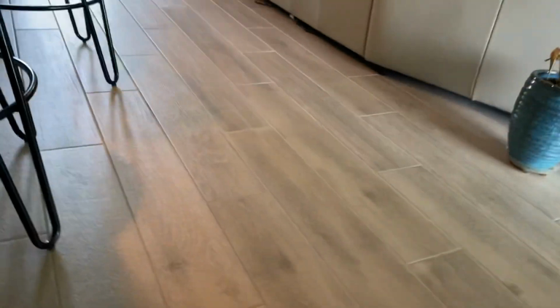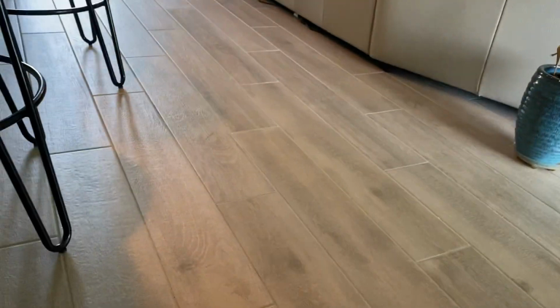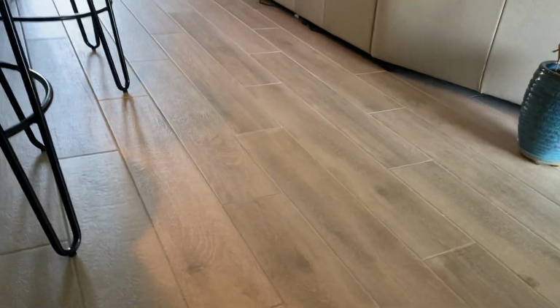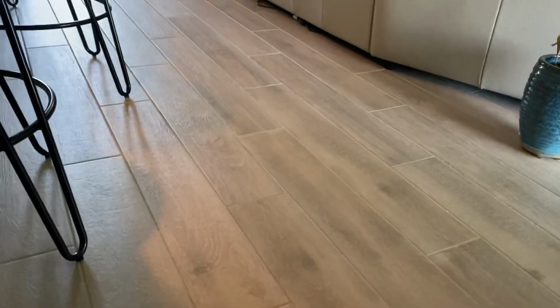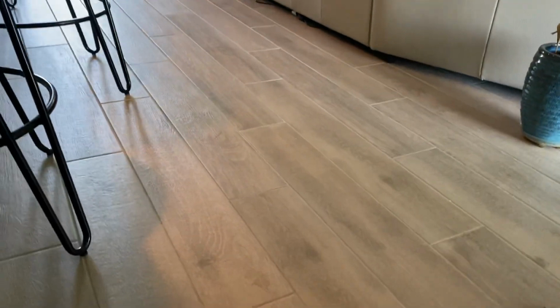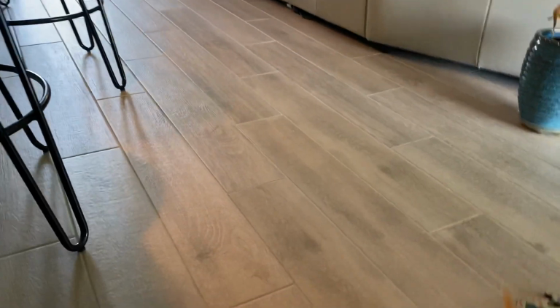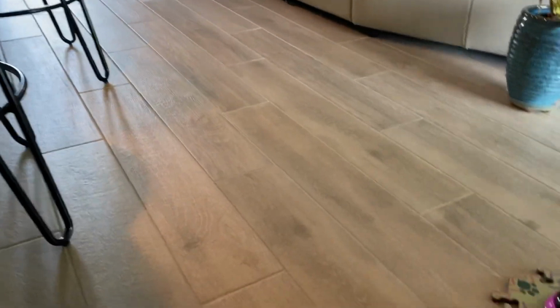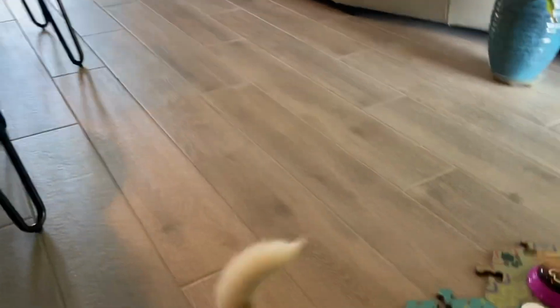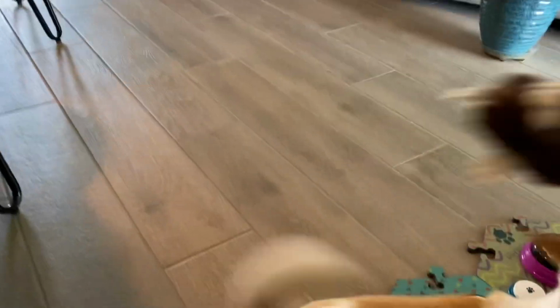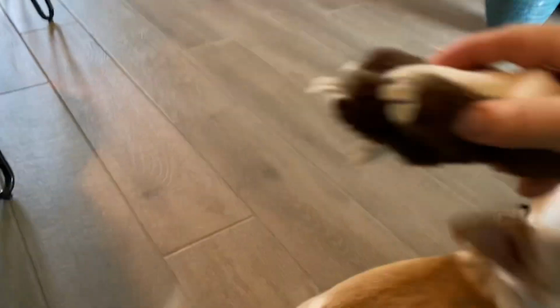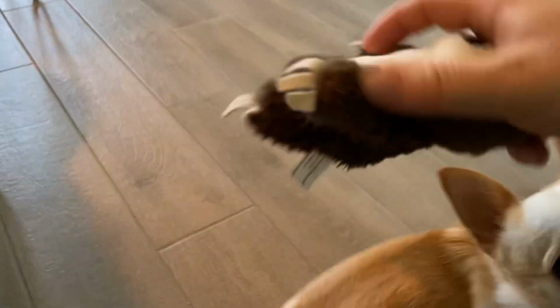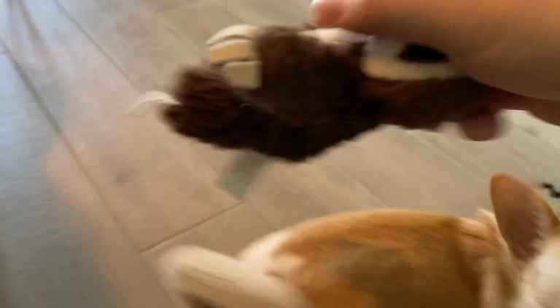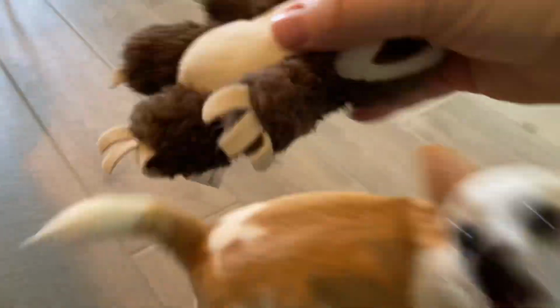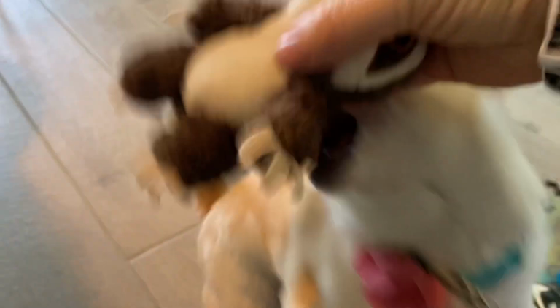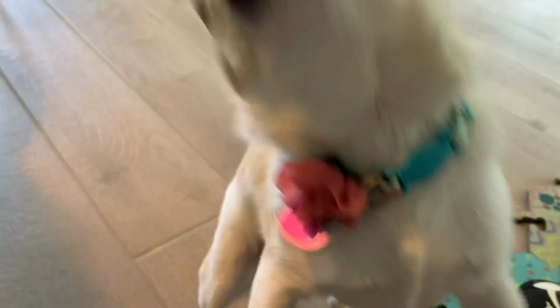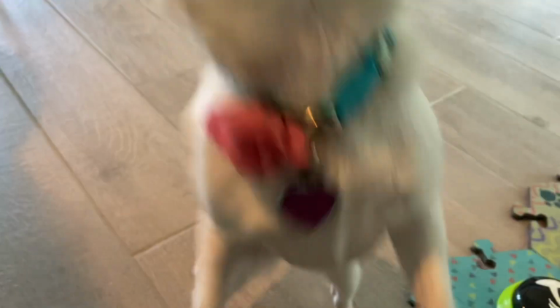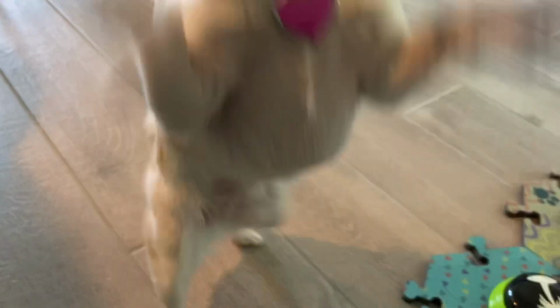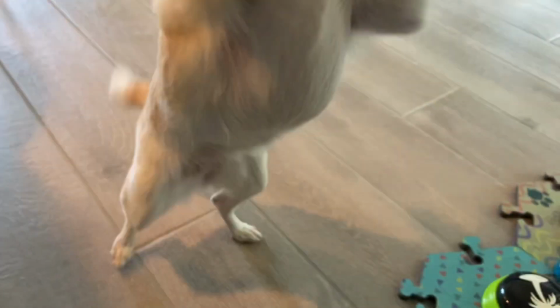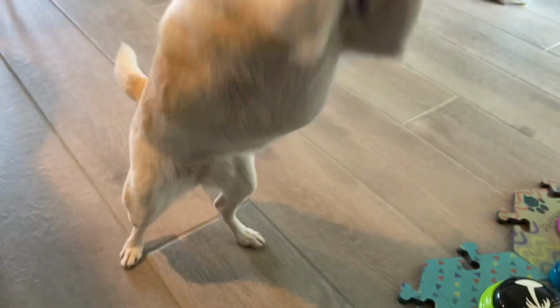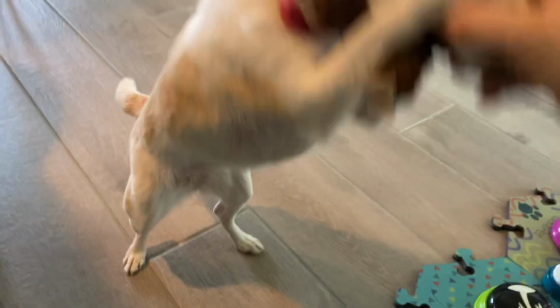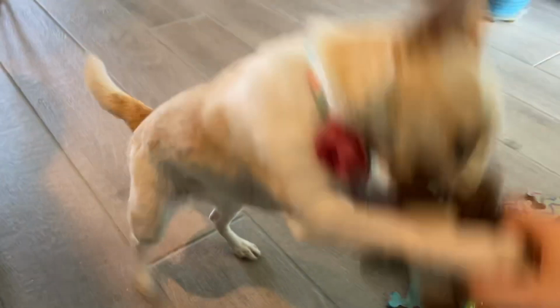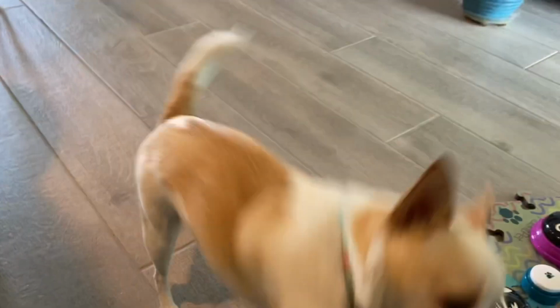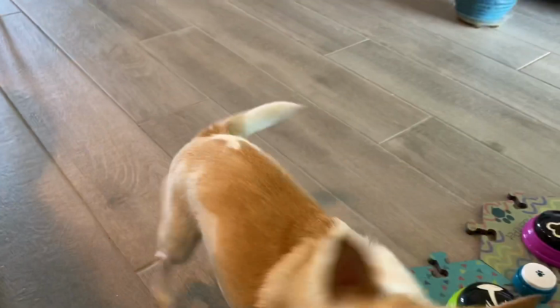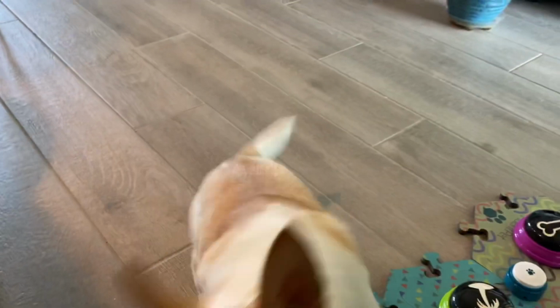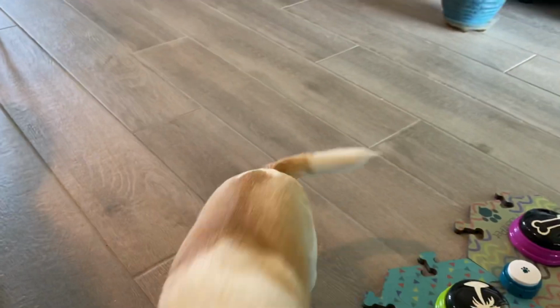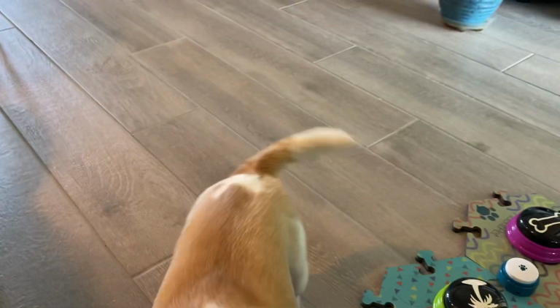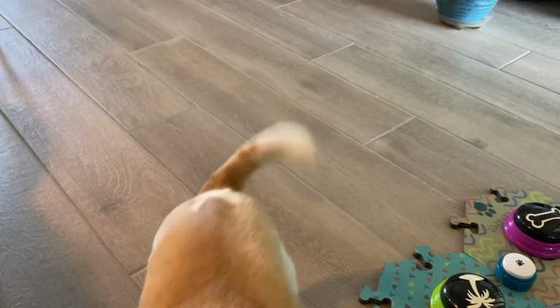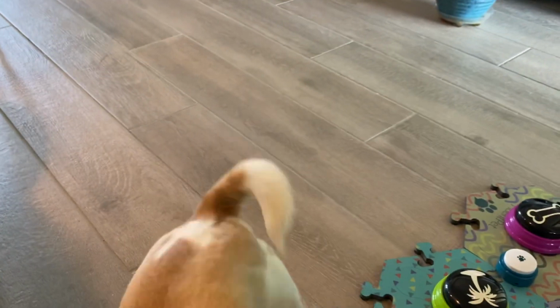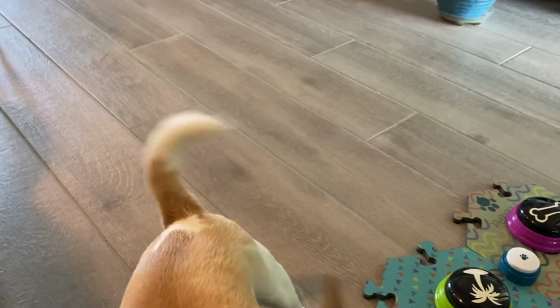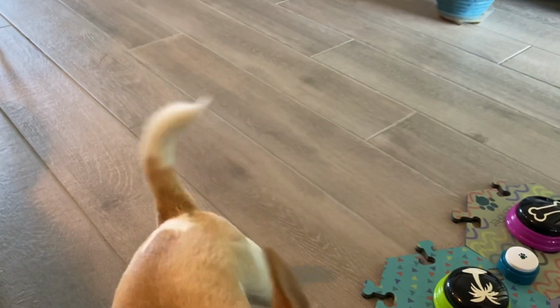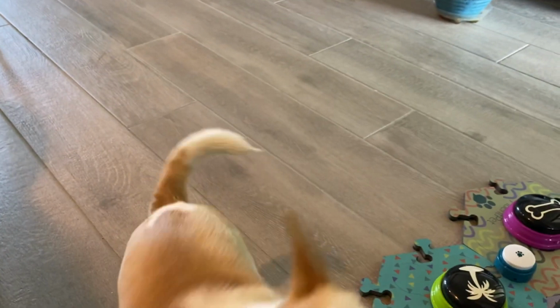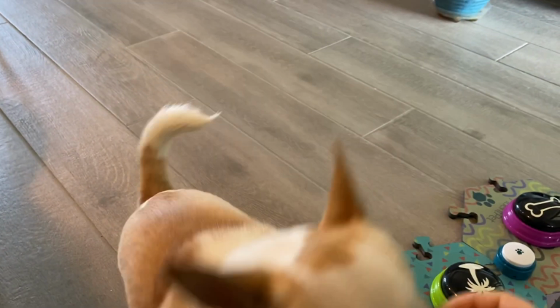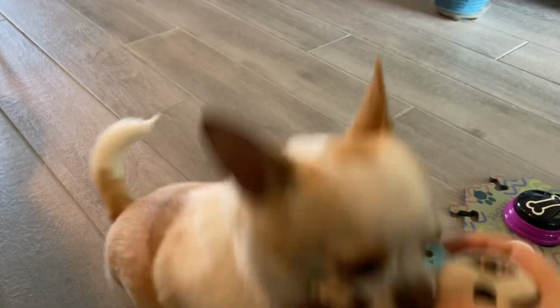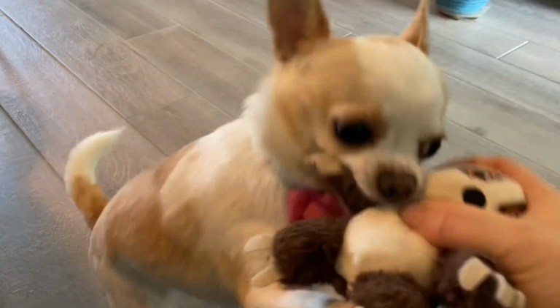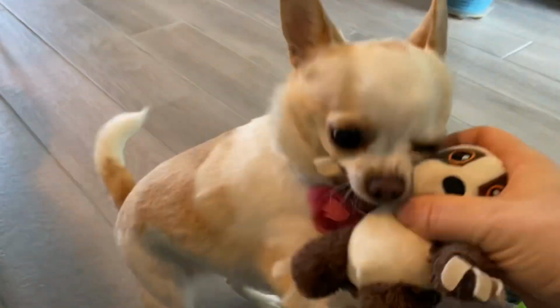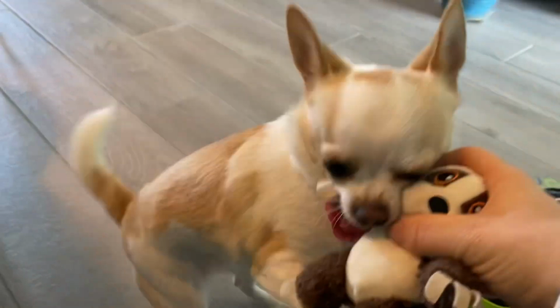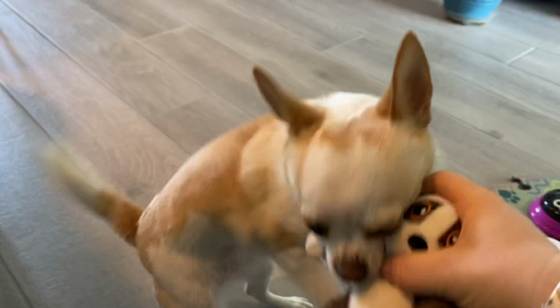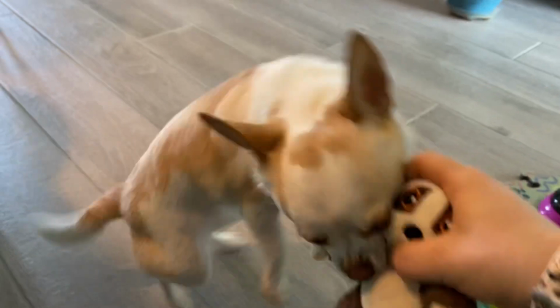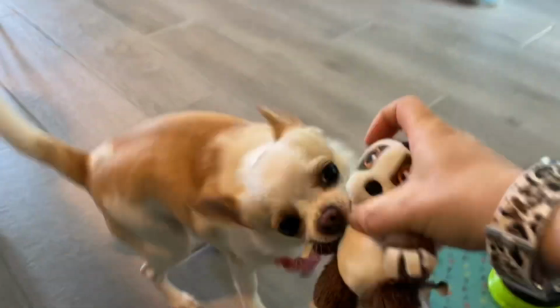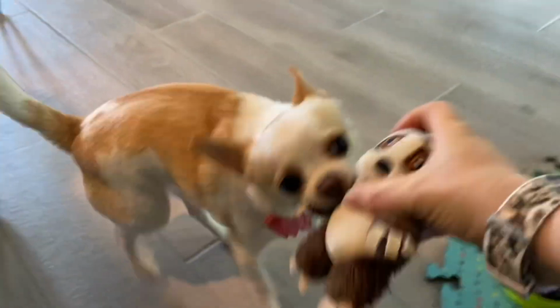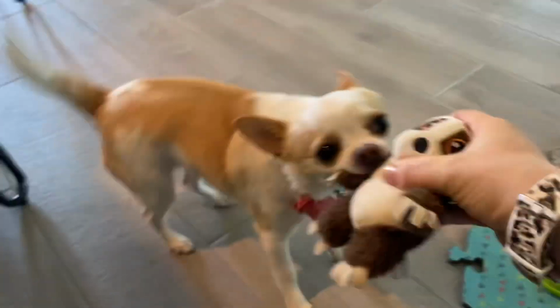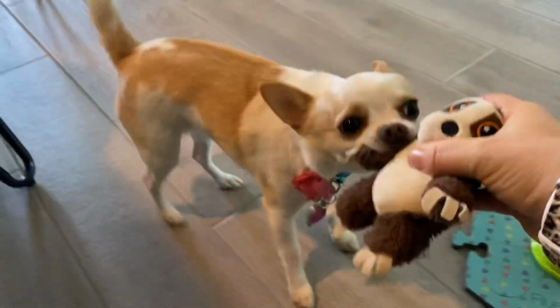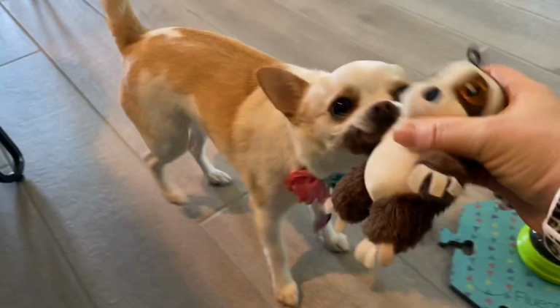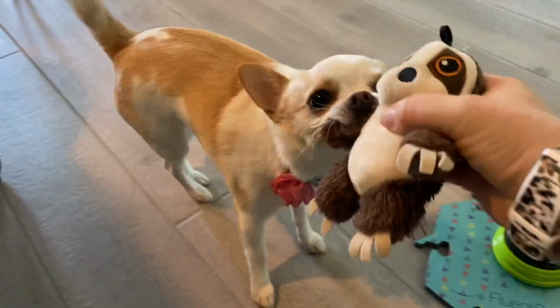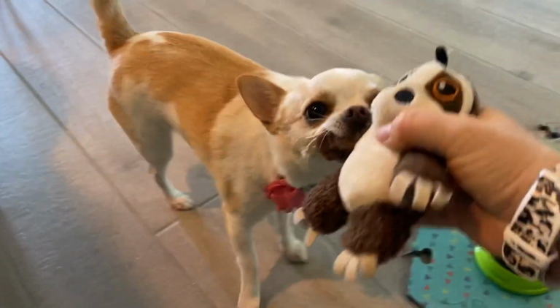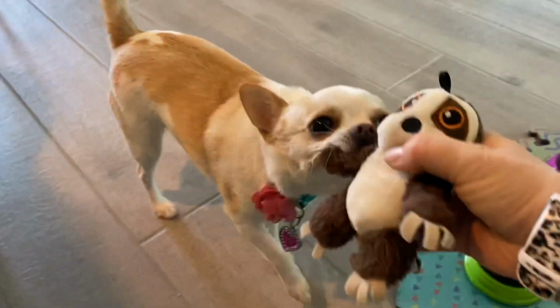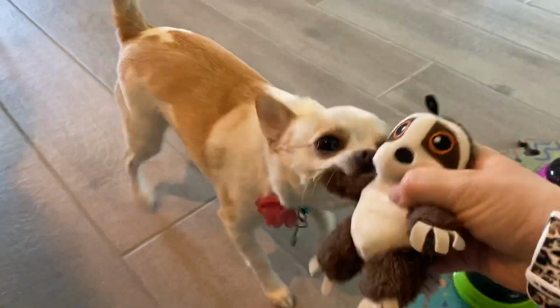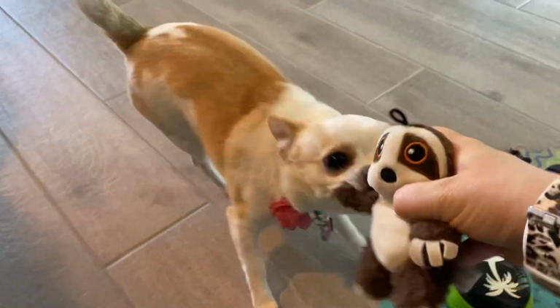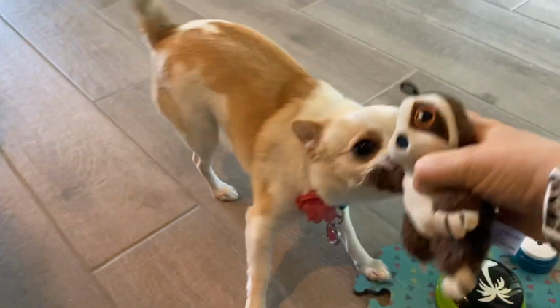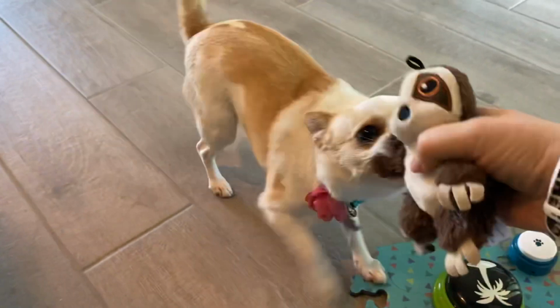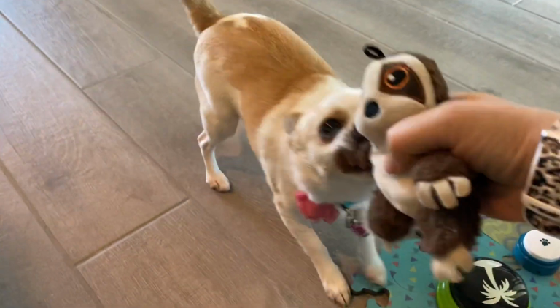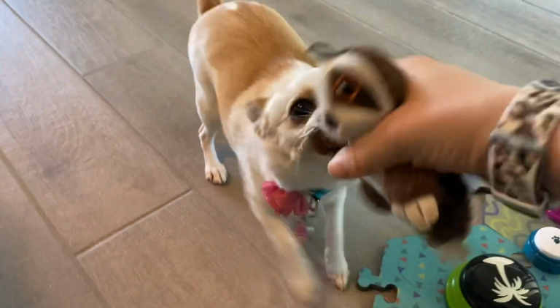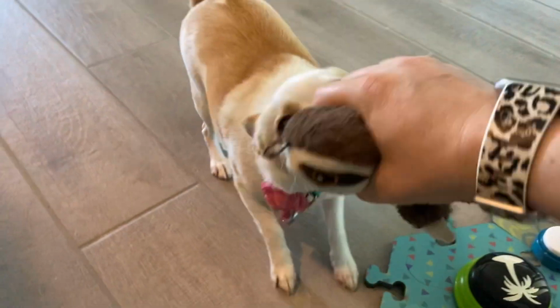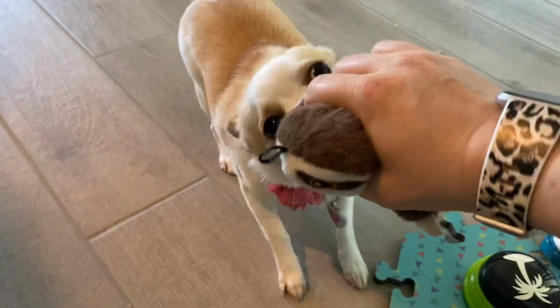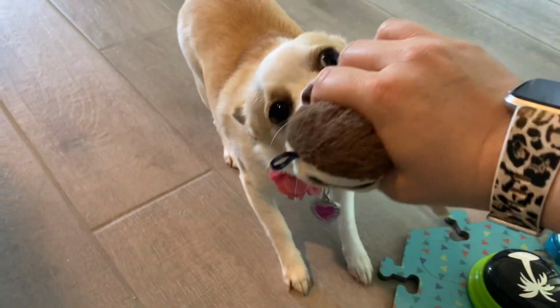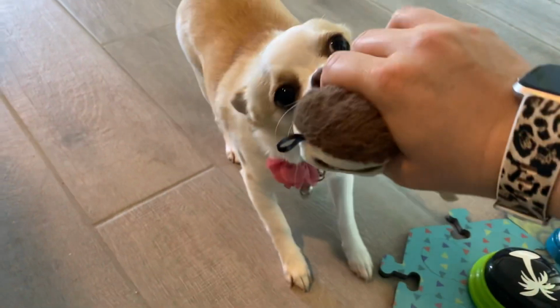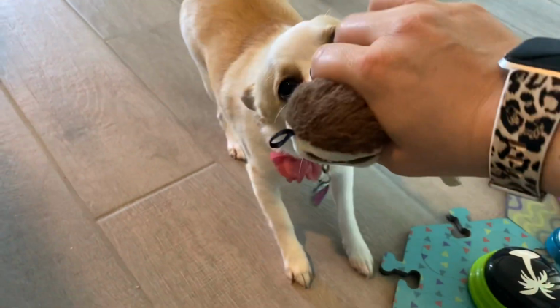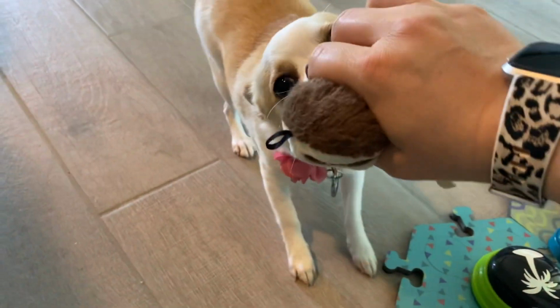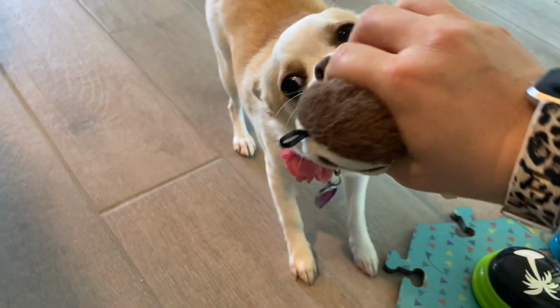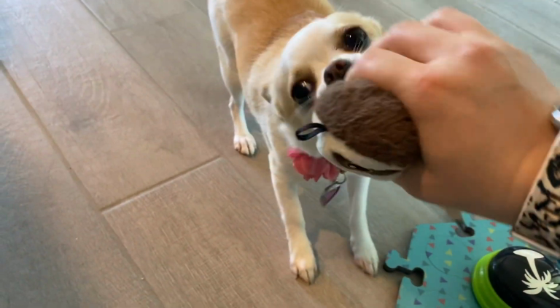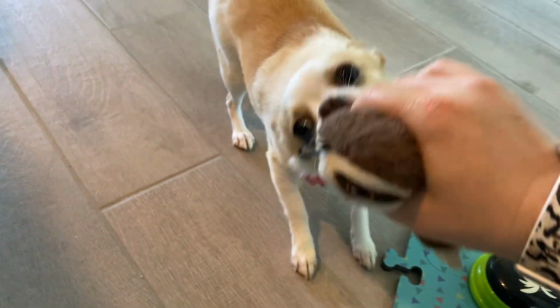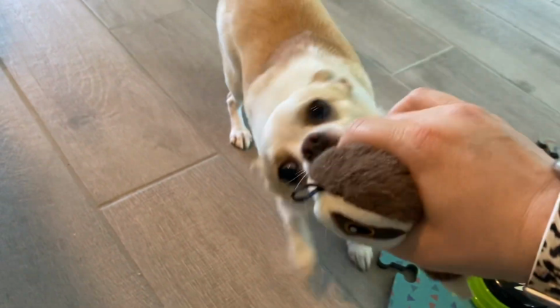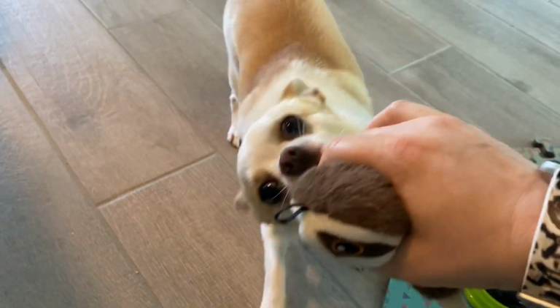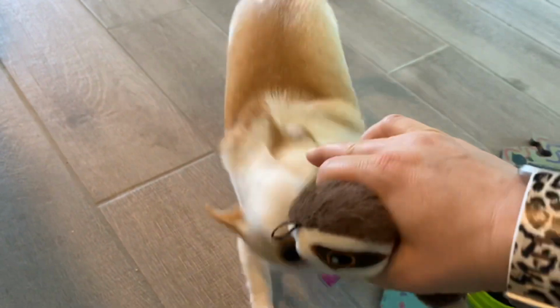Hi! I got Gidget a new toy and she's really excited. I'm gonna see if I can calm her down and get her to tell me what she wants to do.